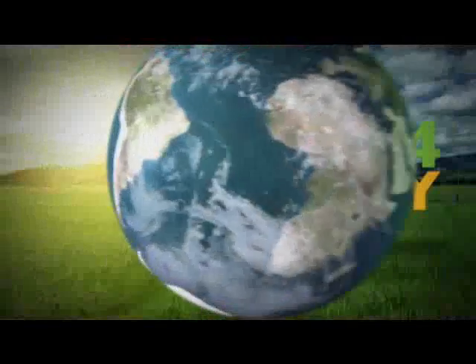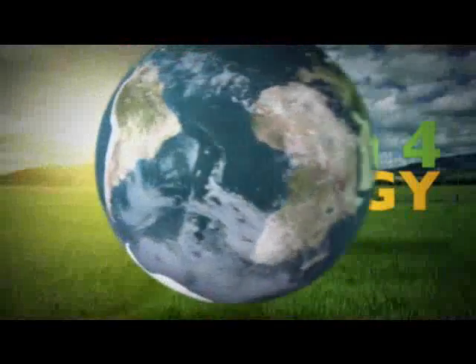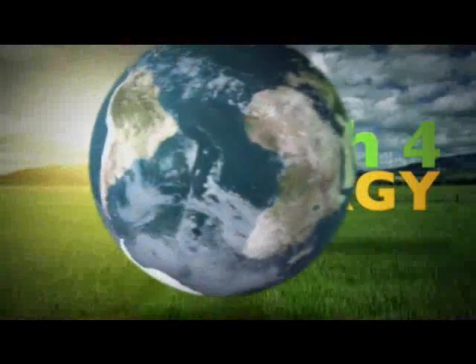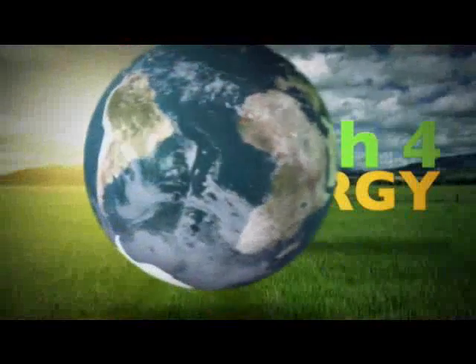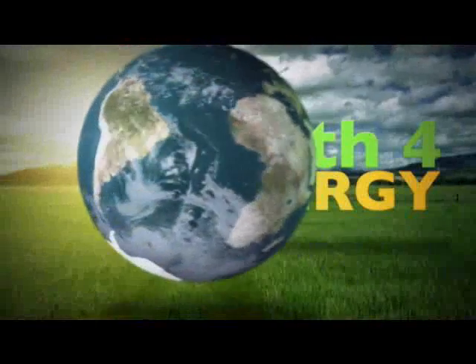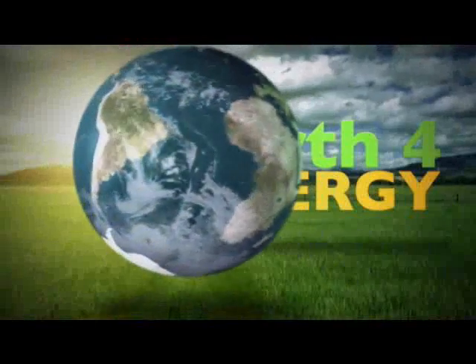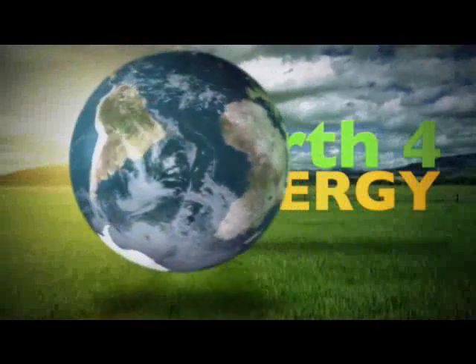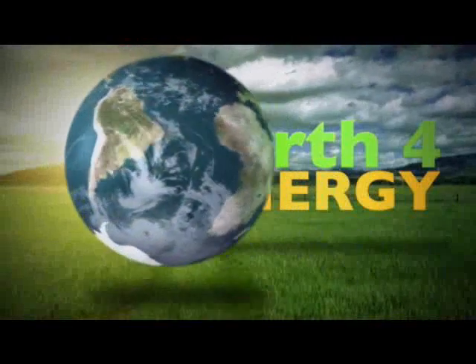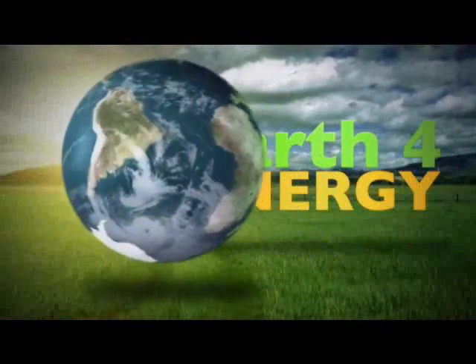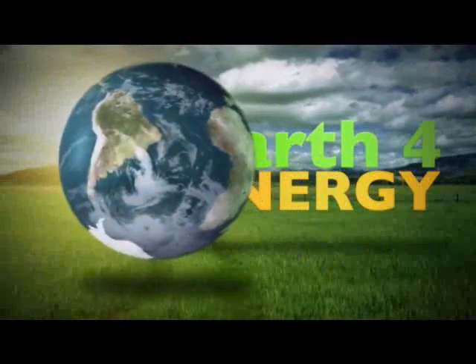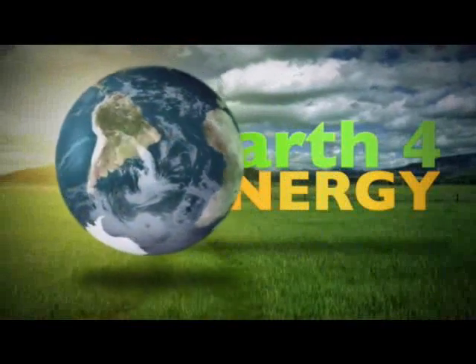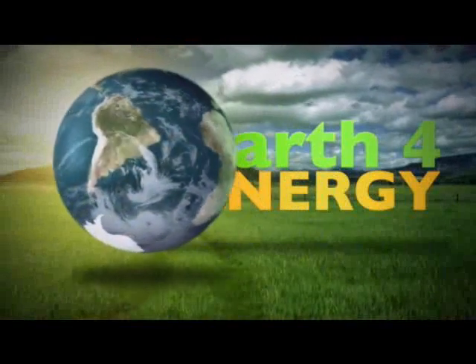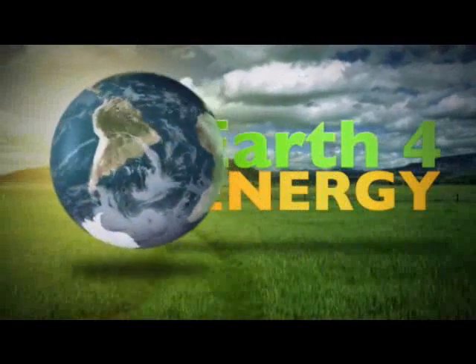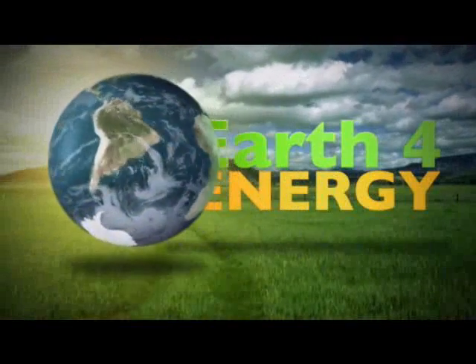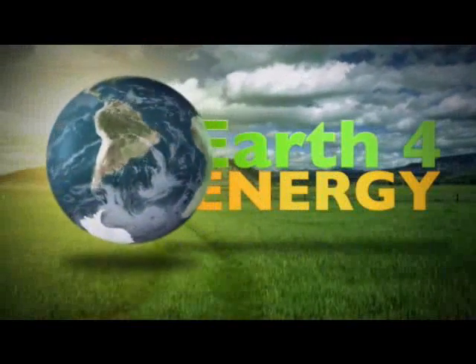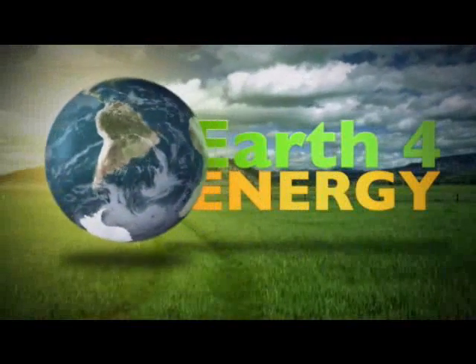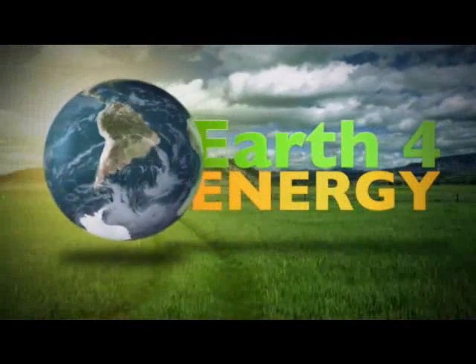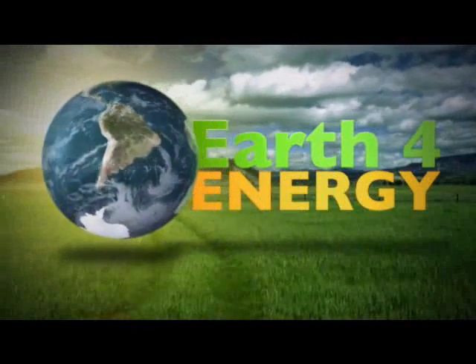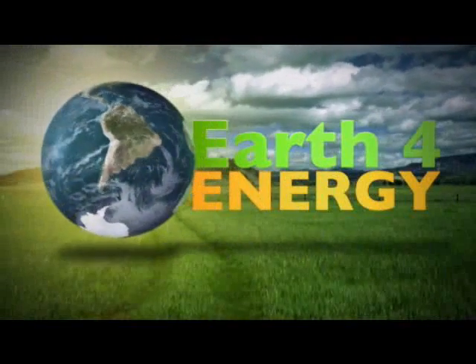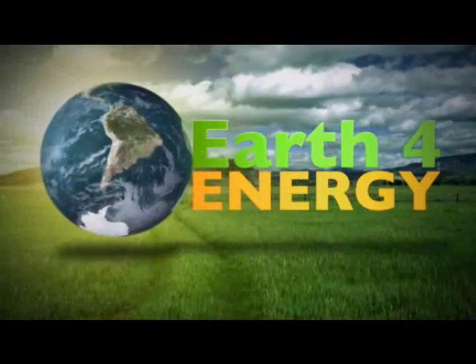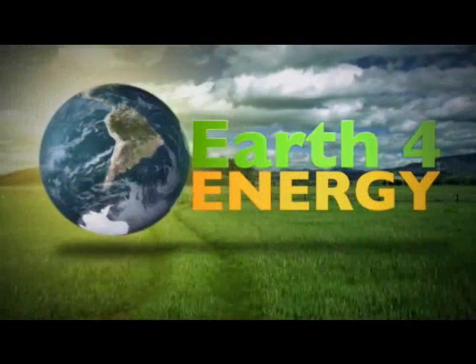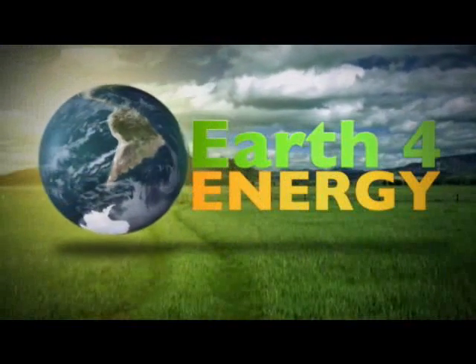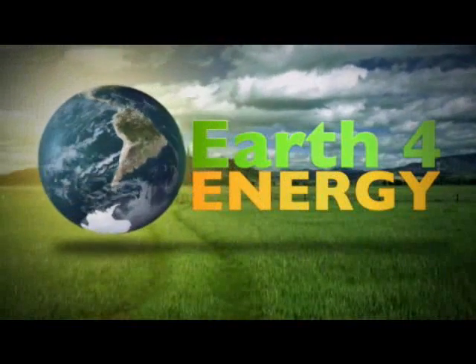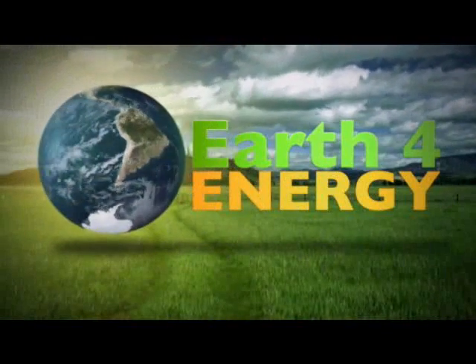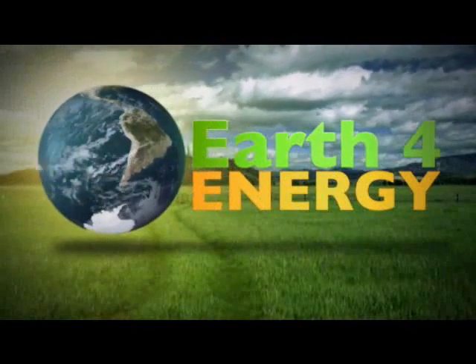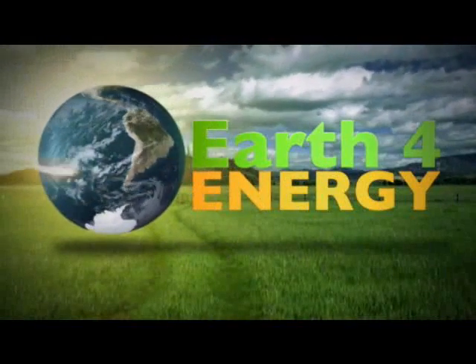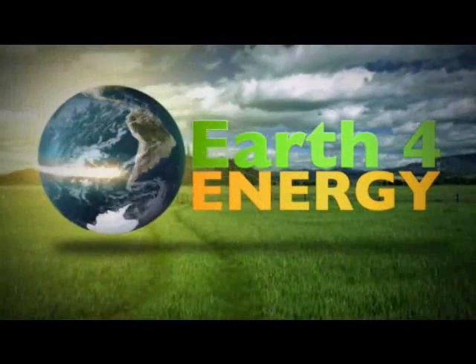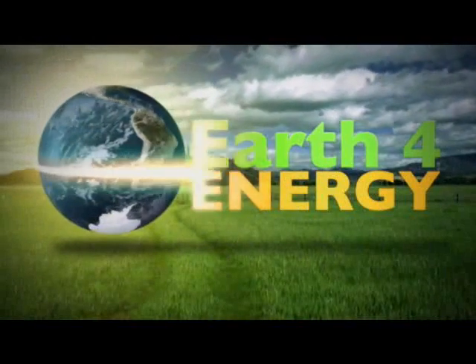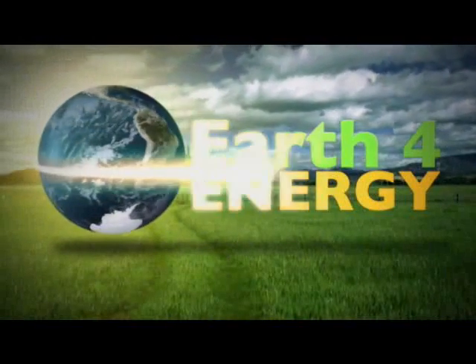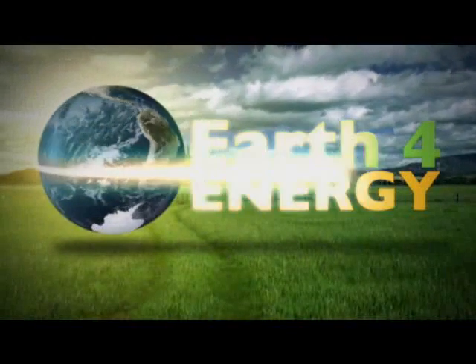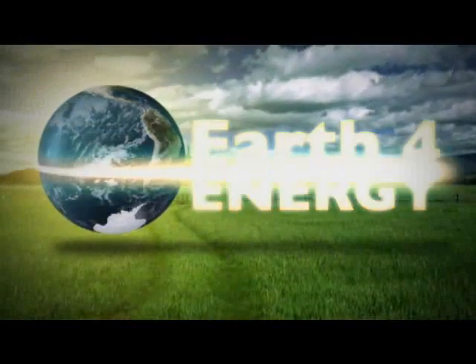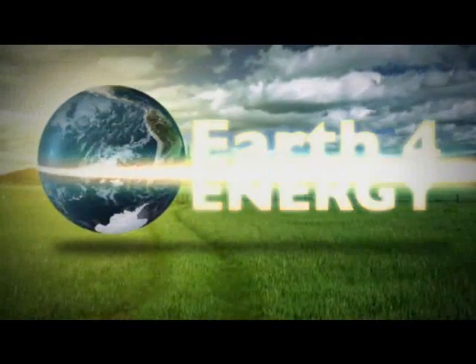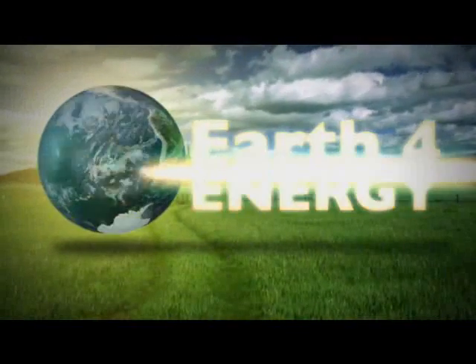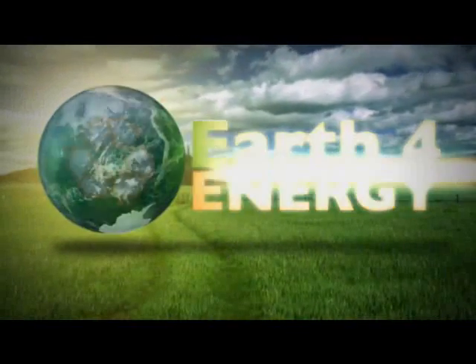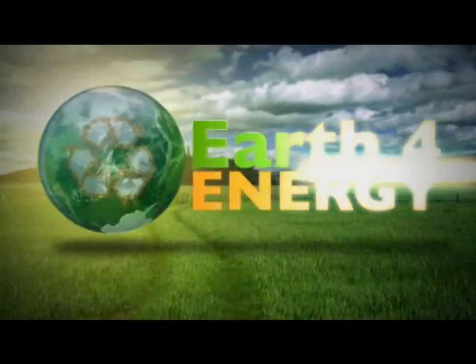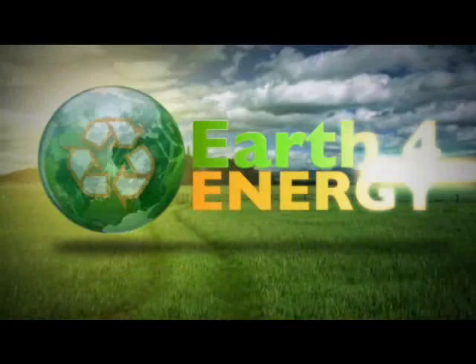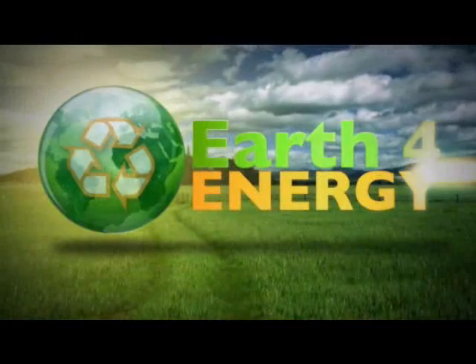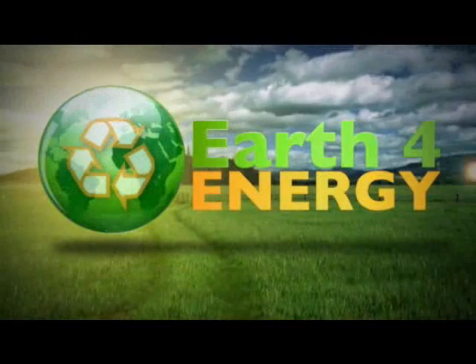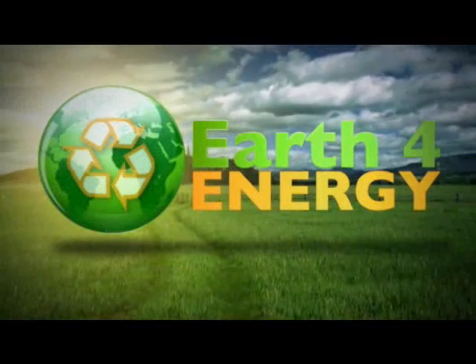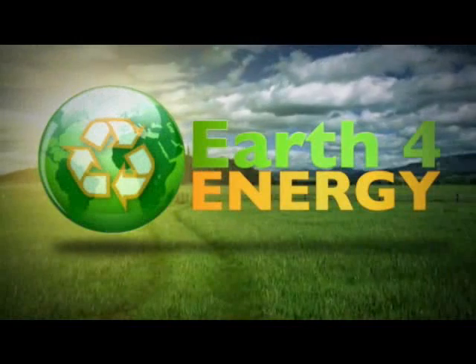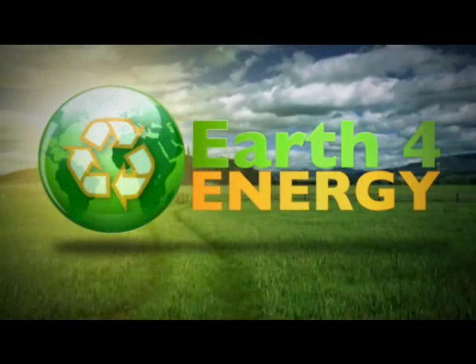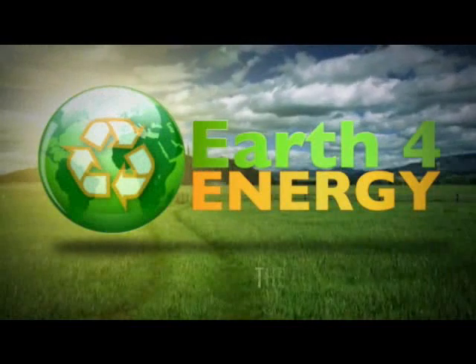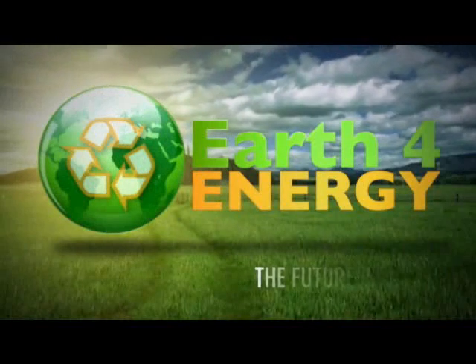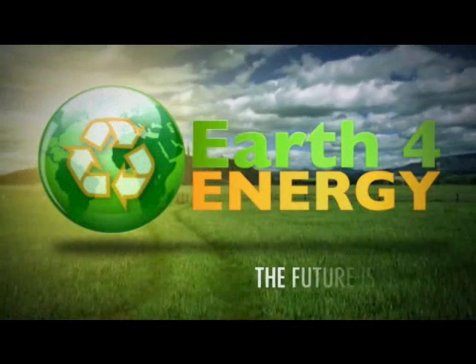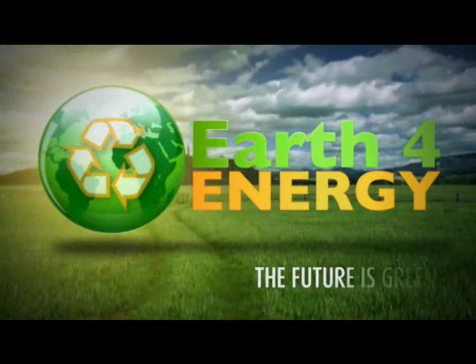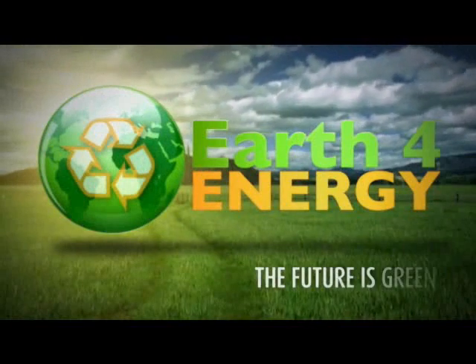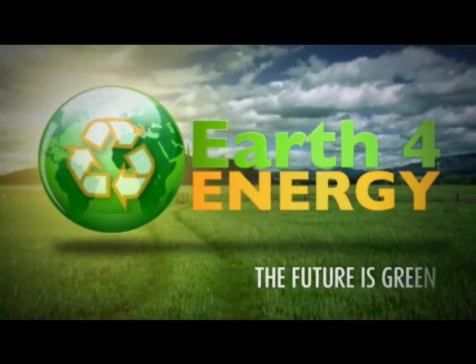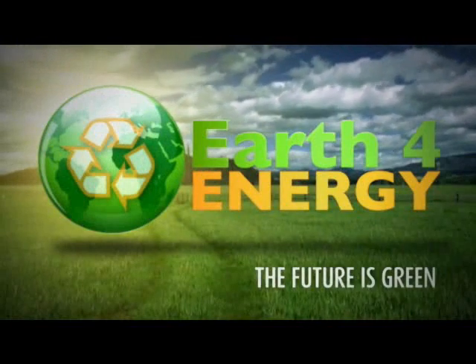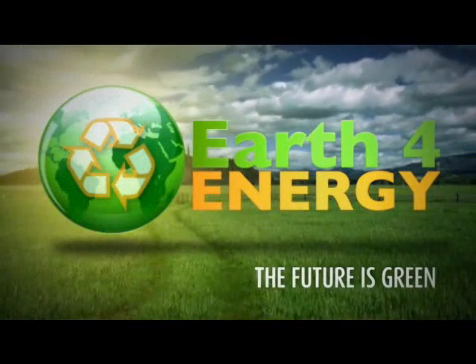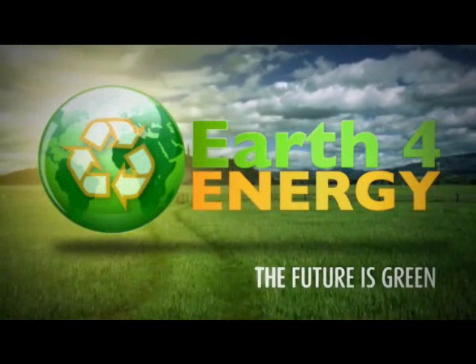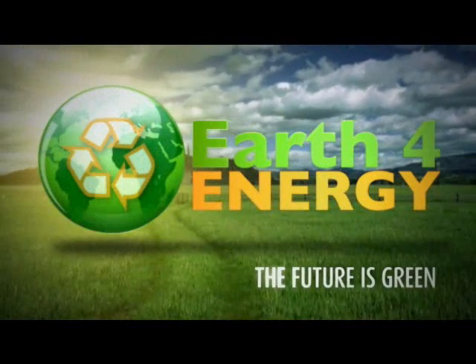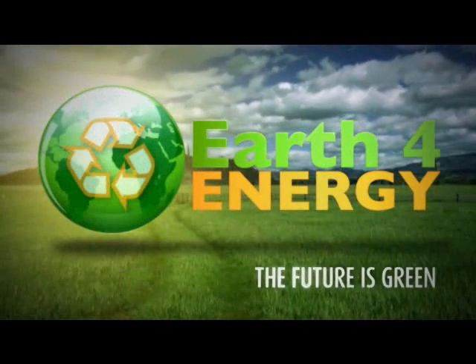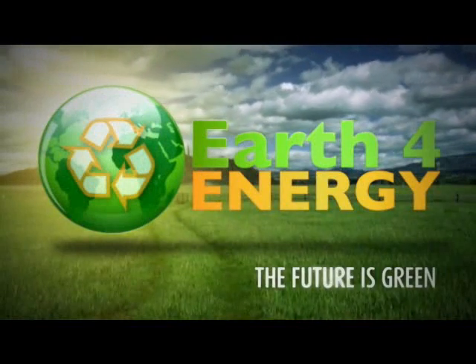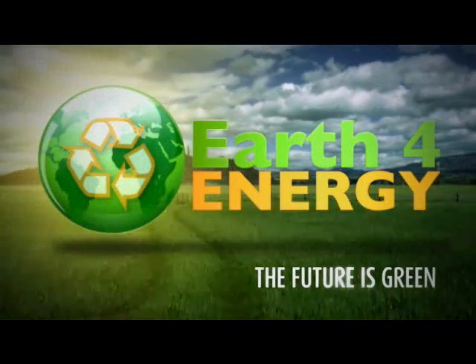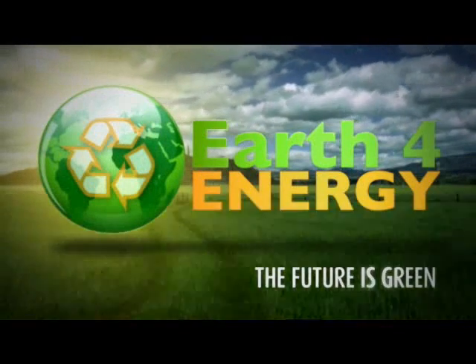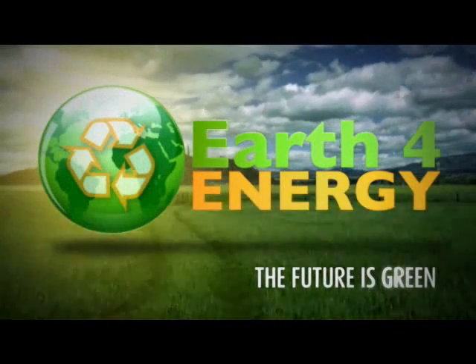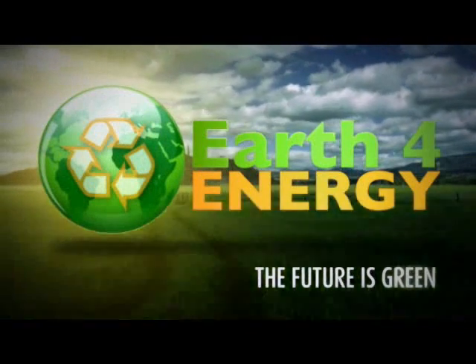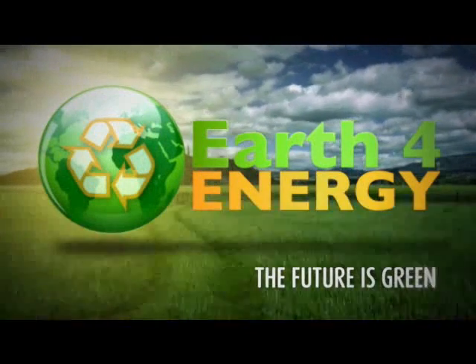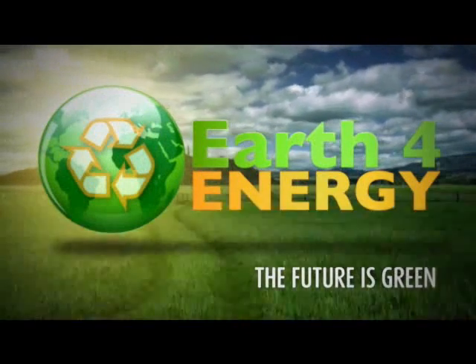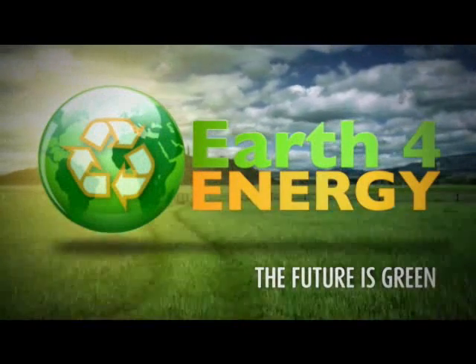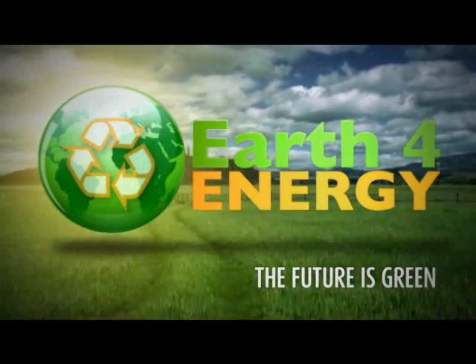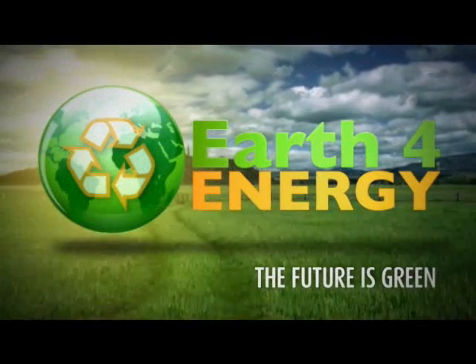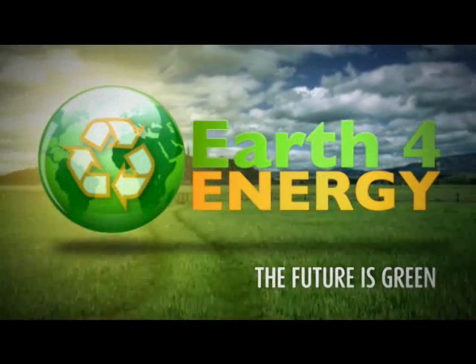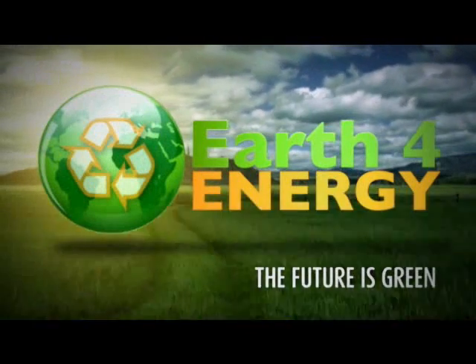Thank you for showing interest in solar energy. And remember, the future is green with earthforenergy.com.